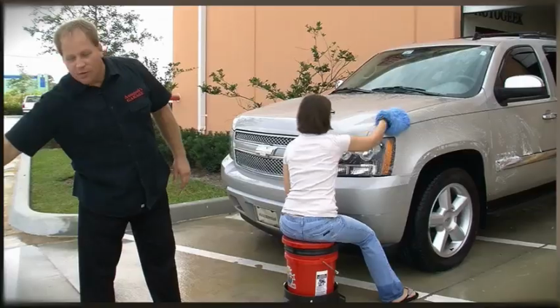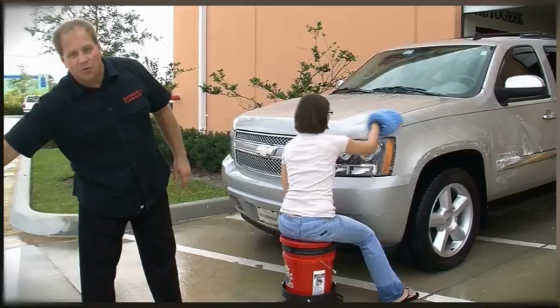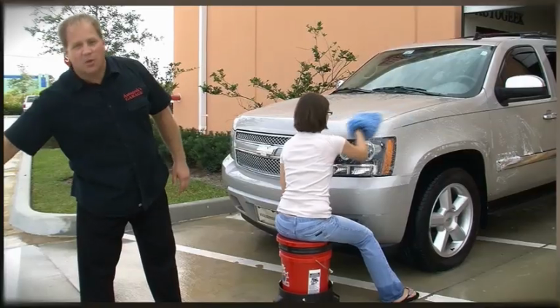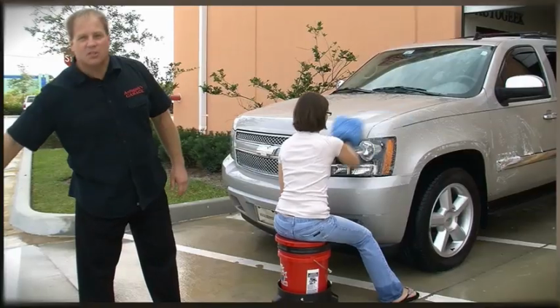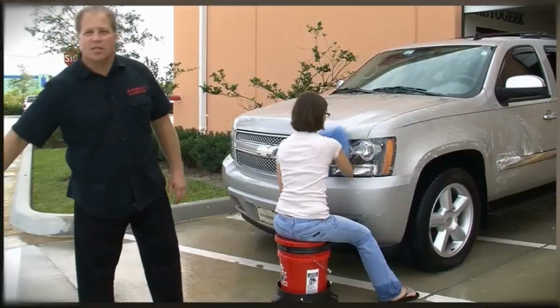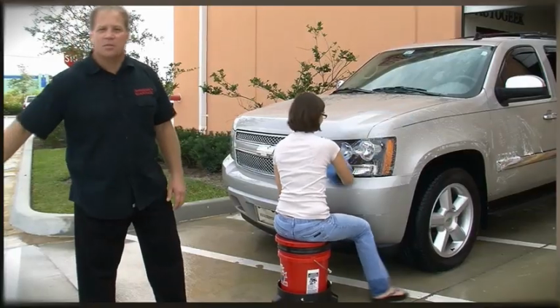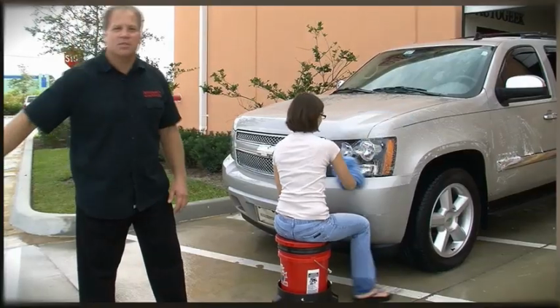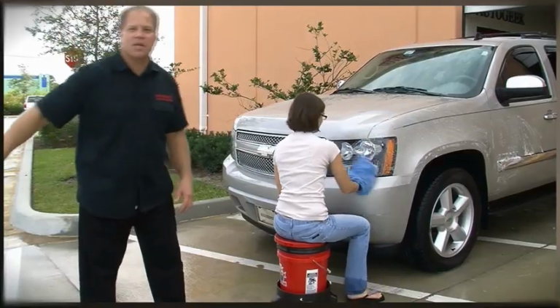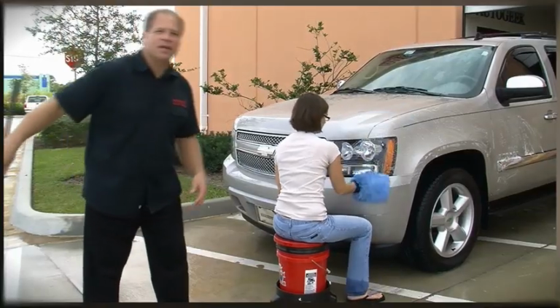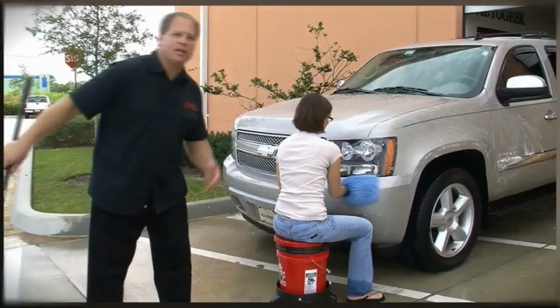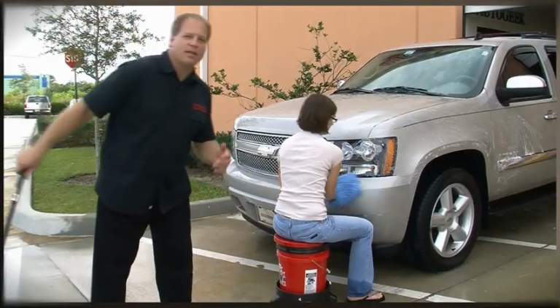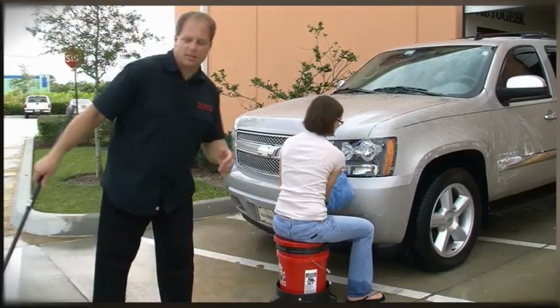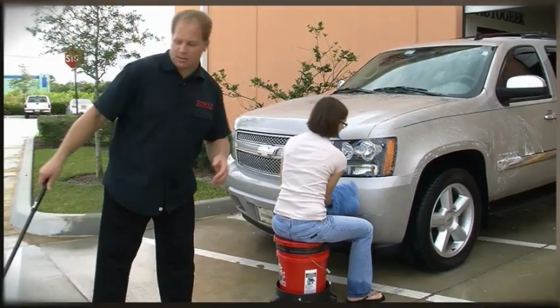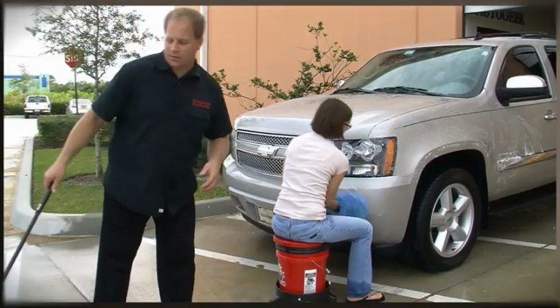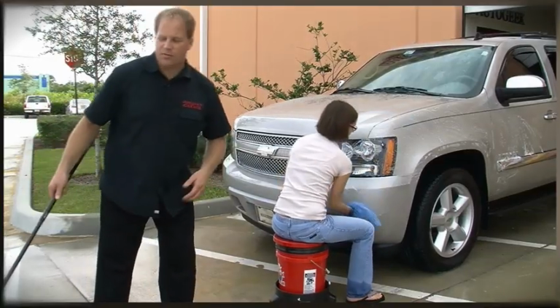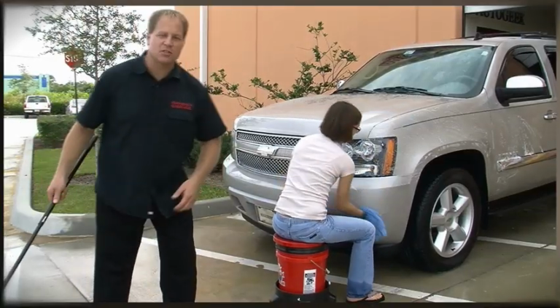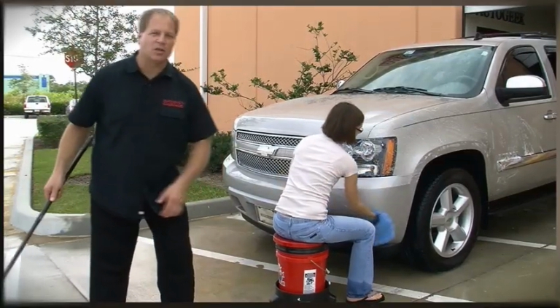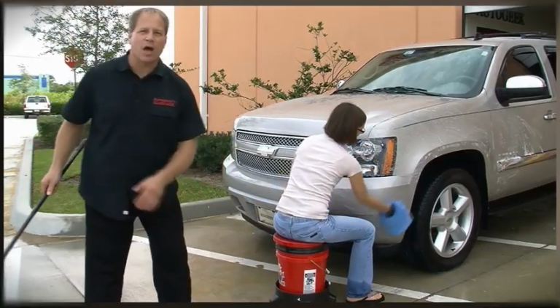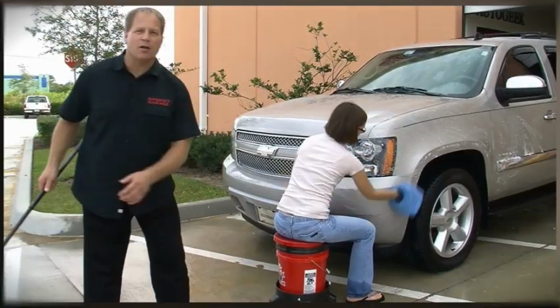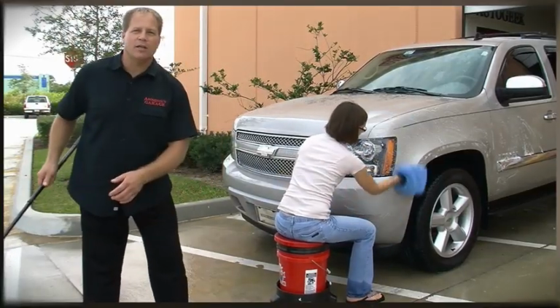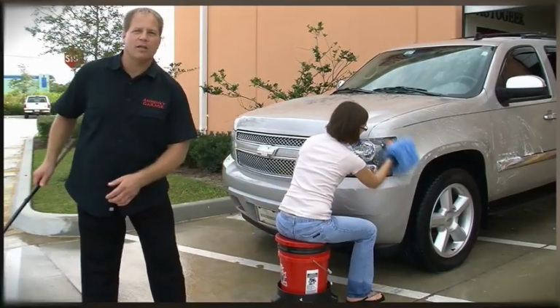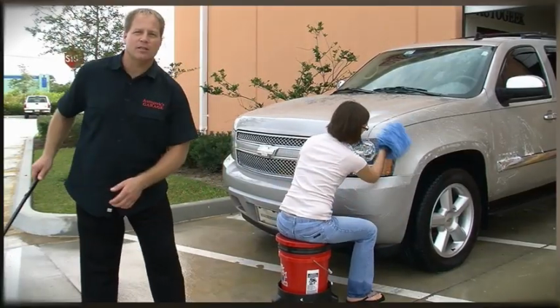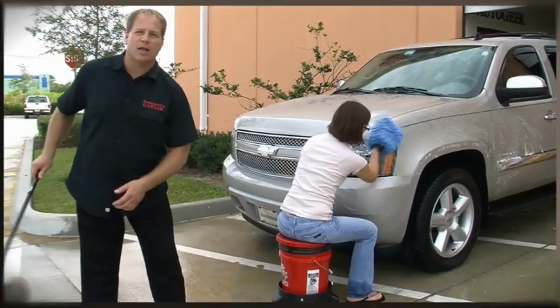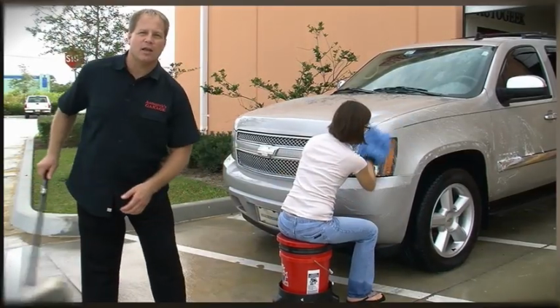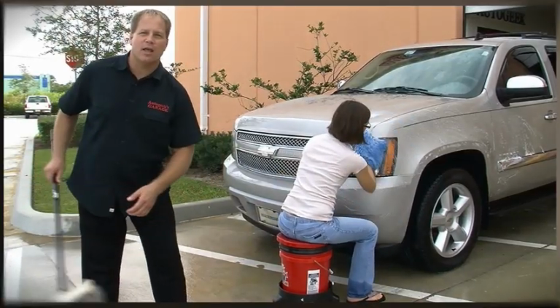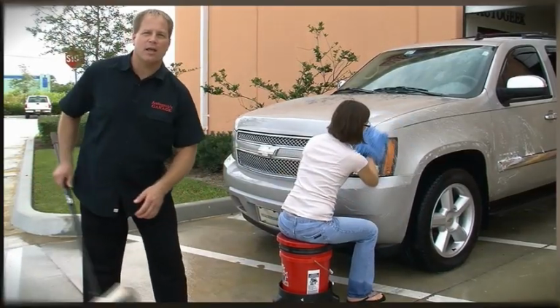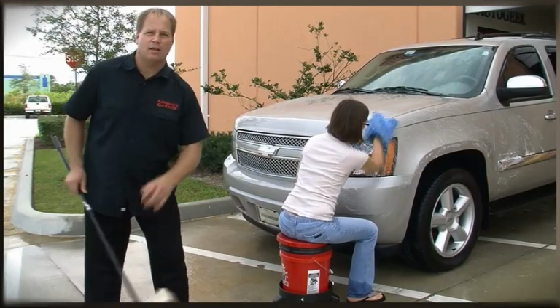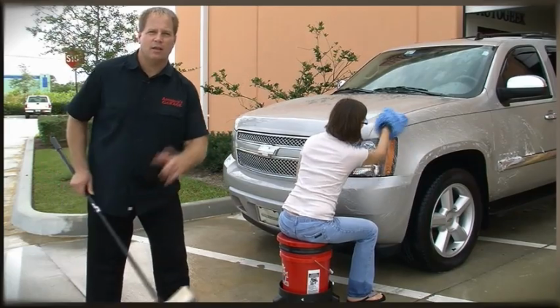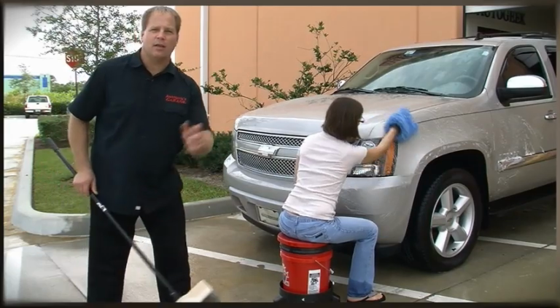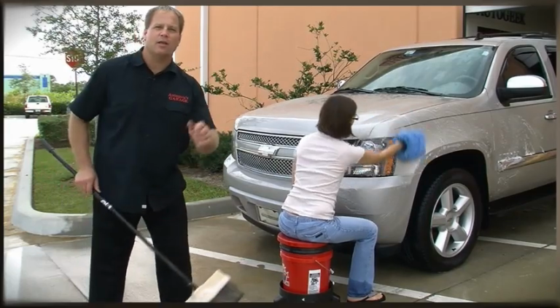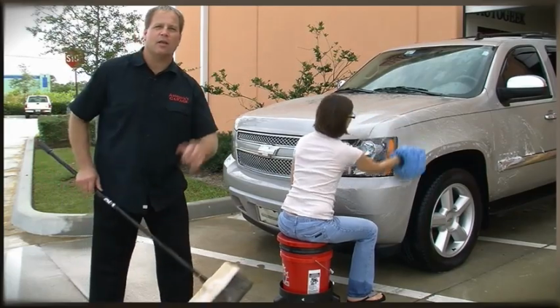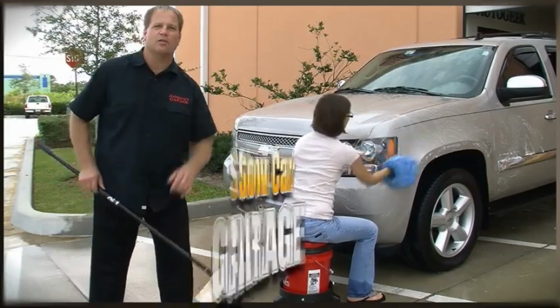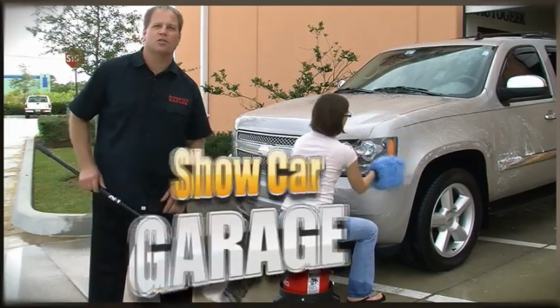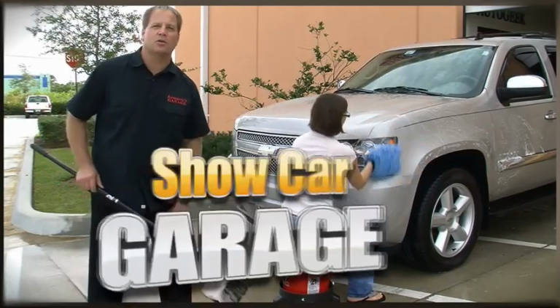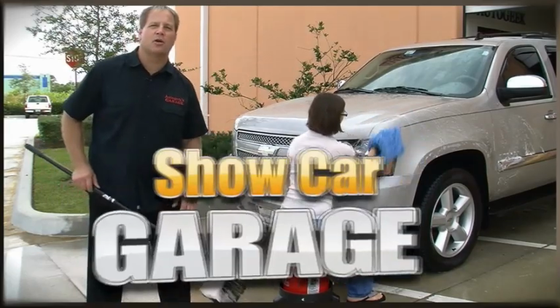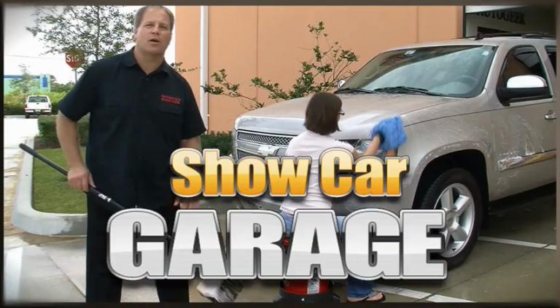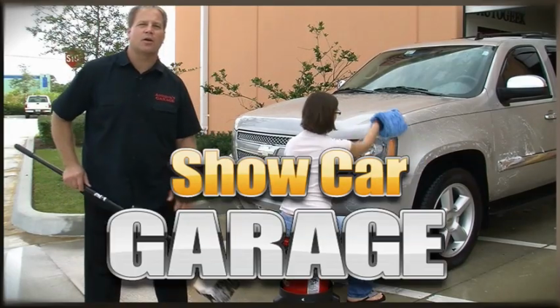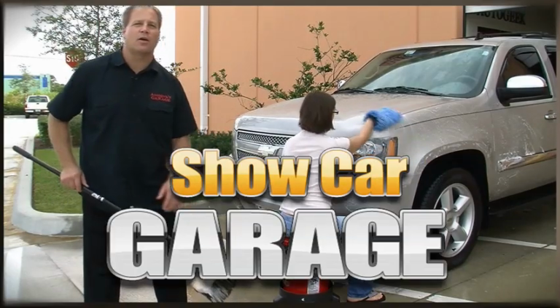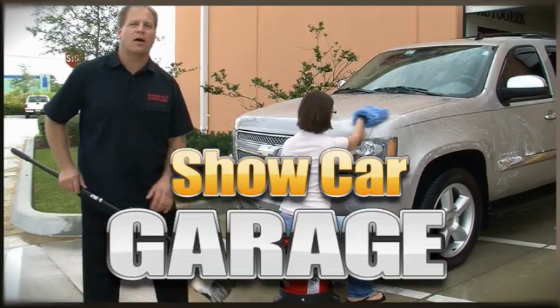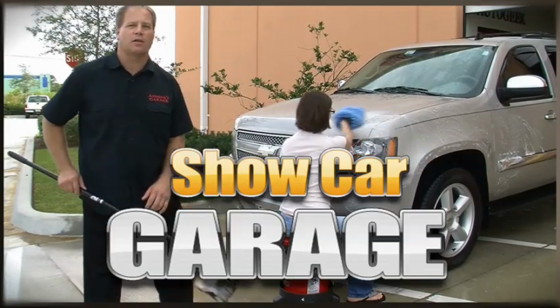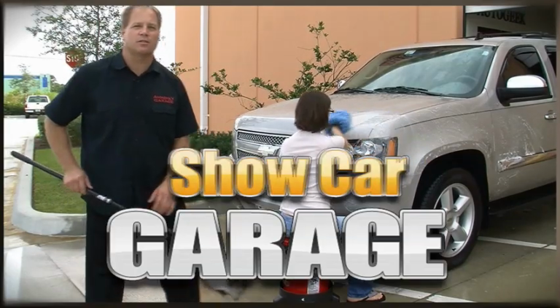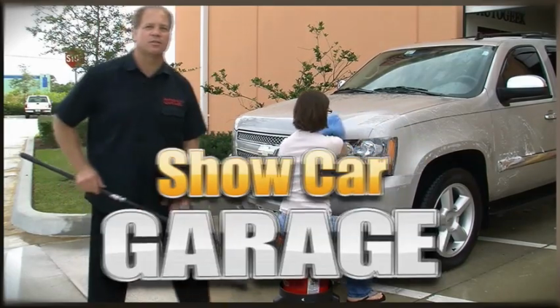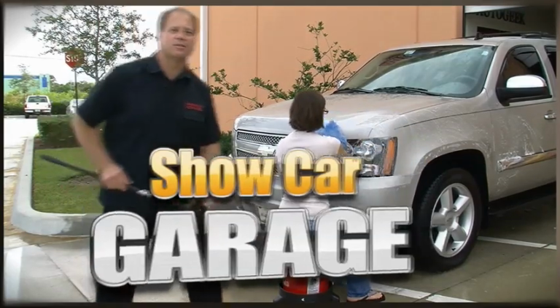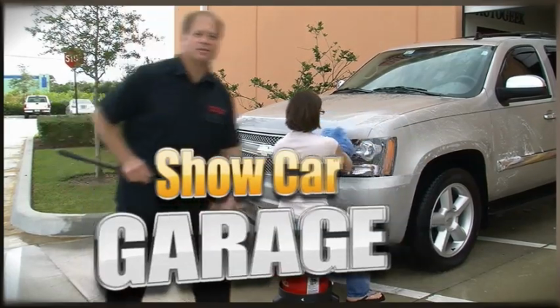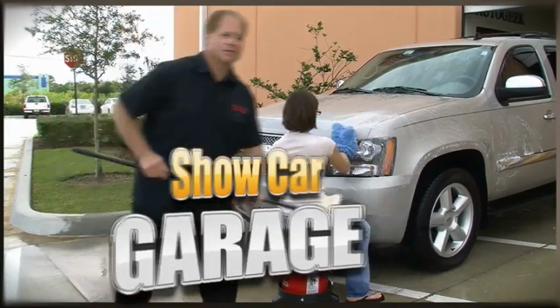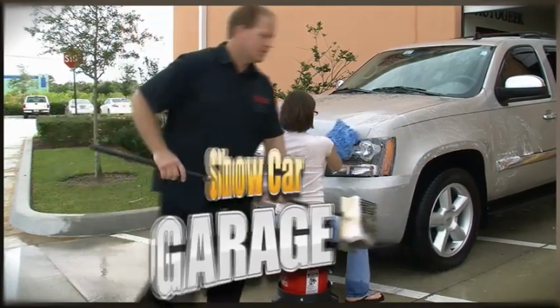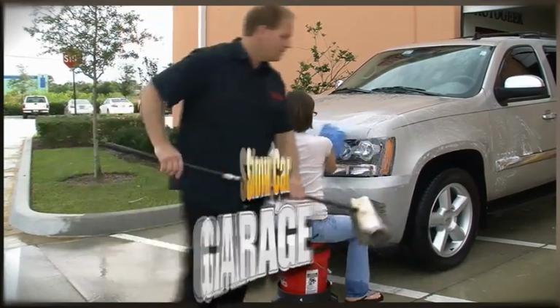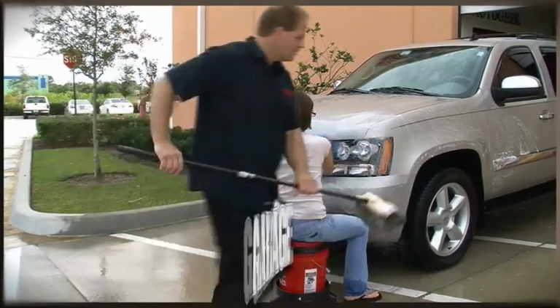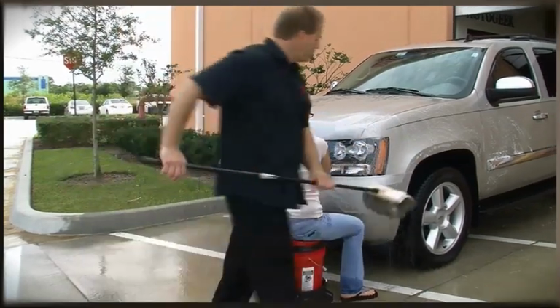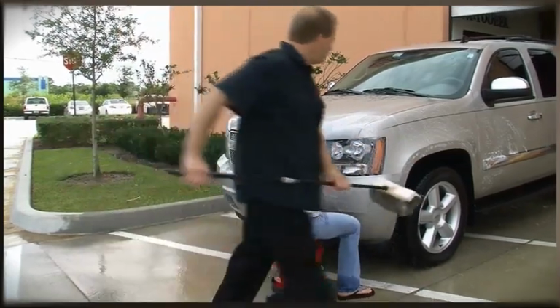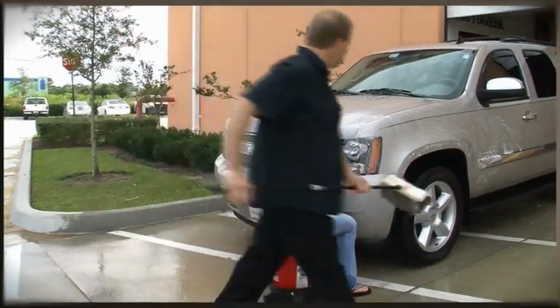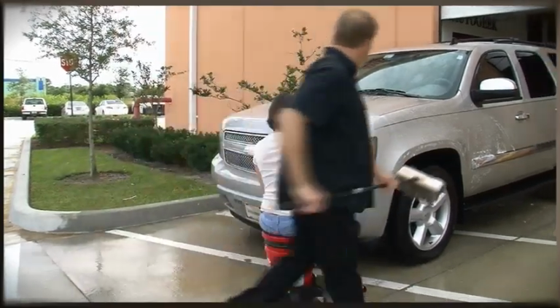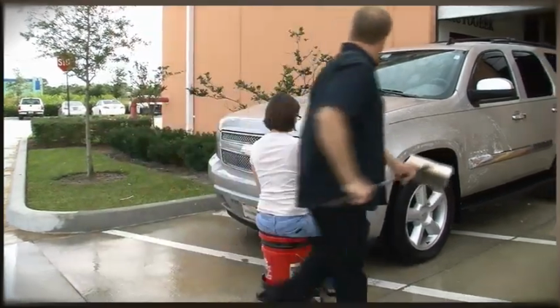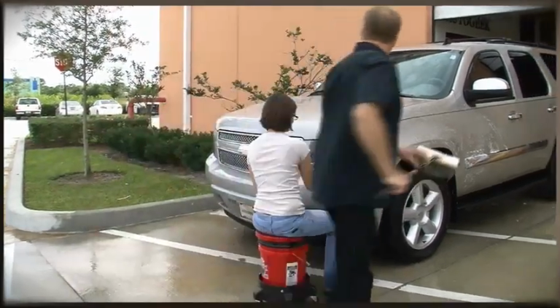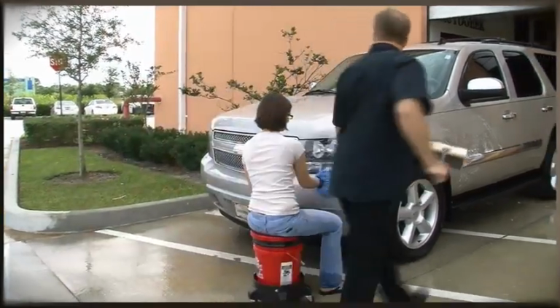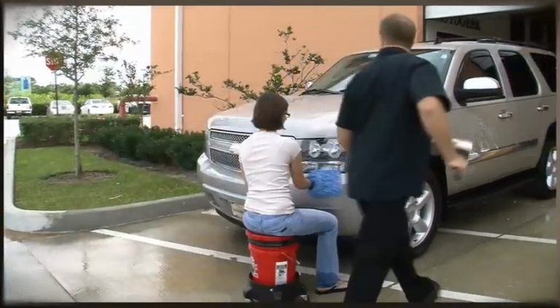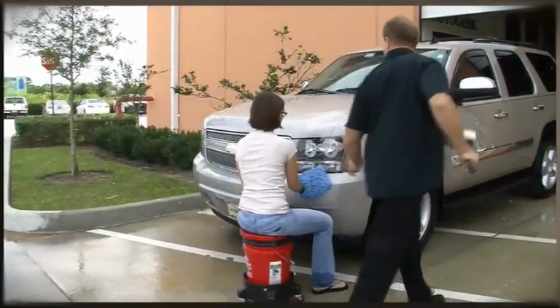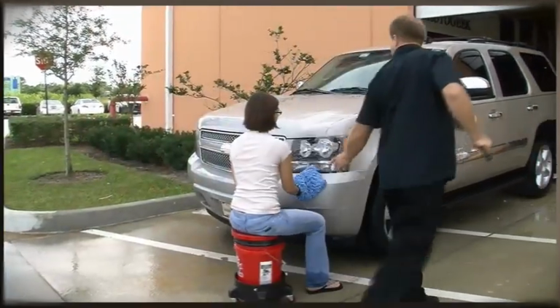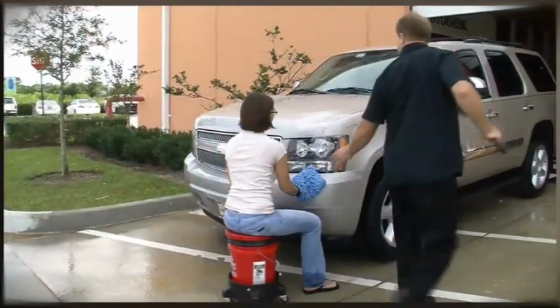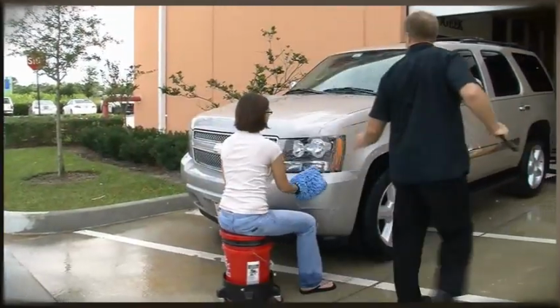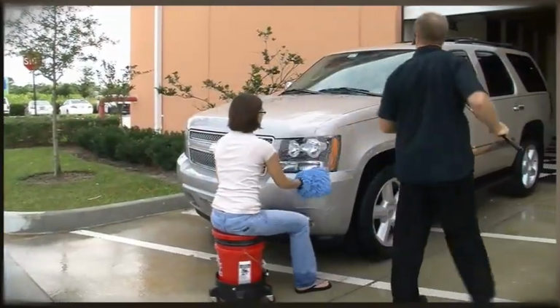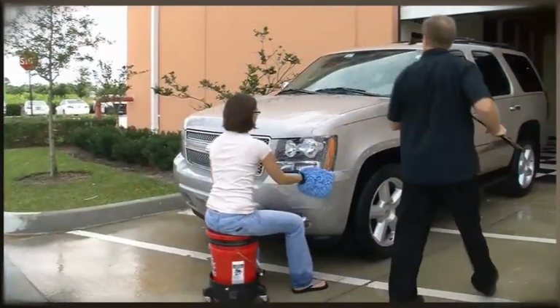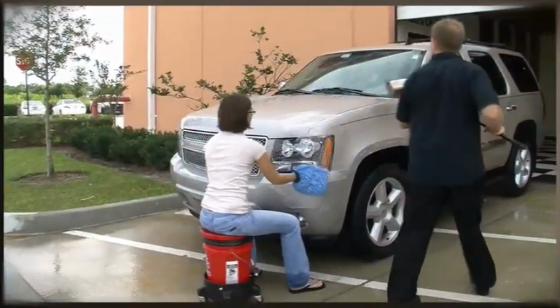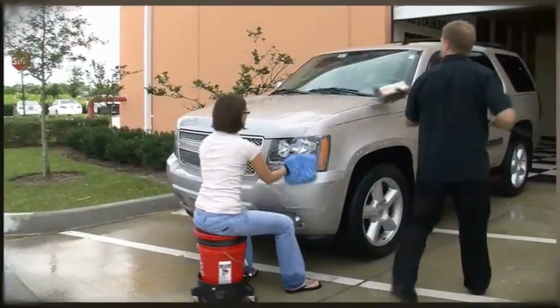For more tips and techniques, visit AutoGeek.net and click on Show Car Garage. Hey — you missed a spot.